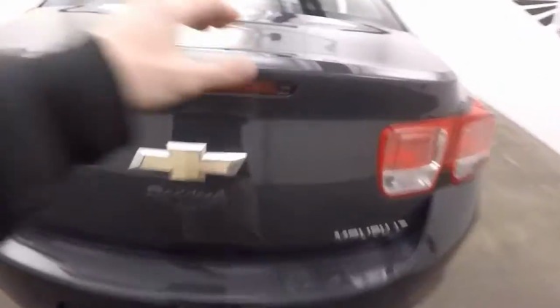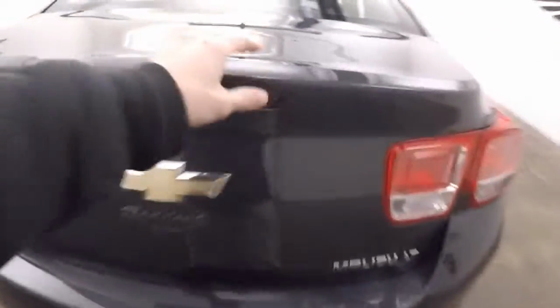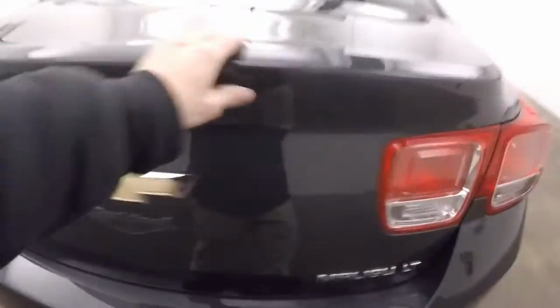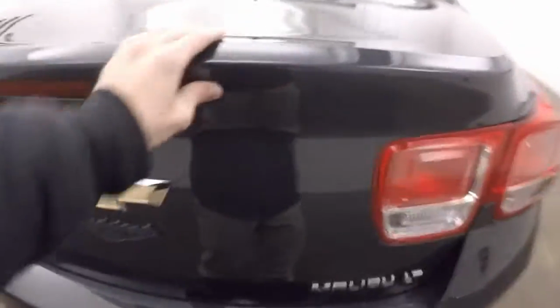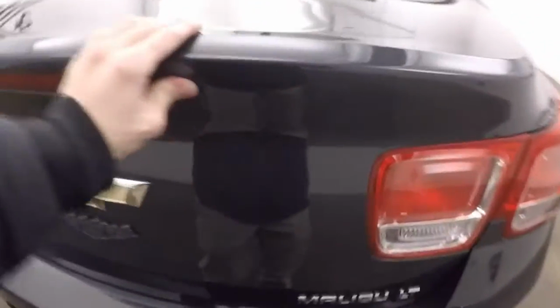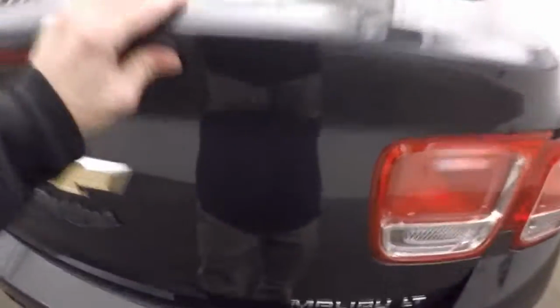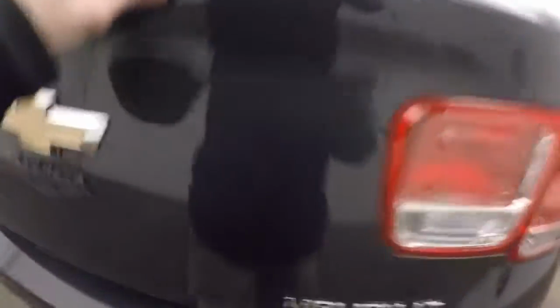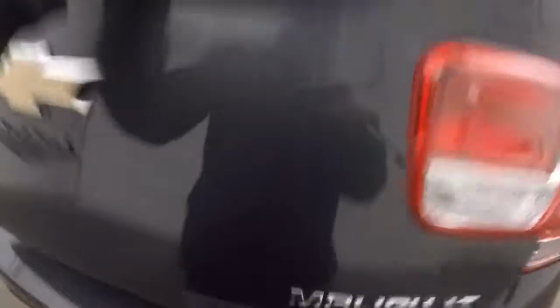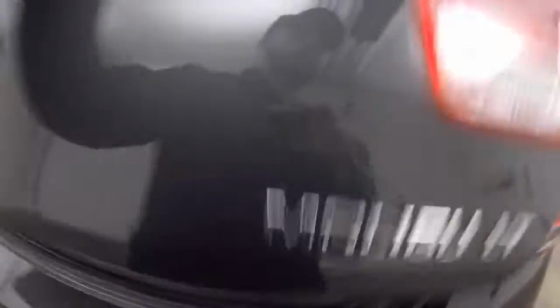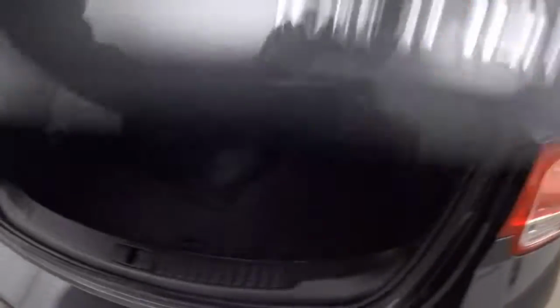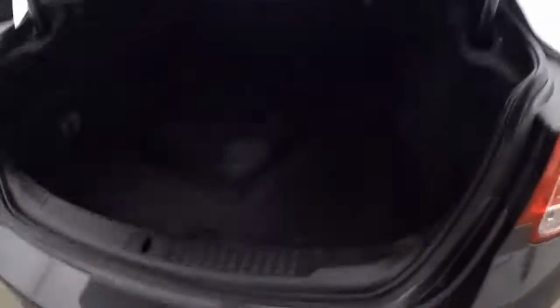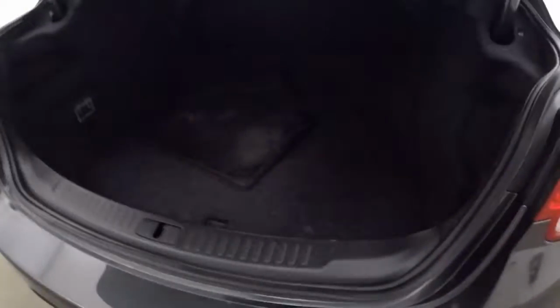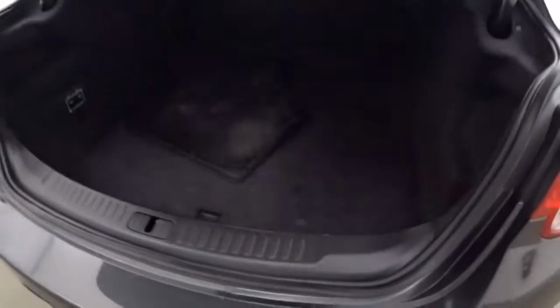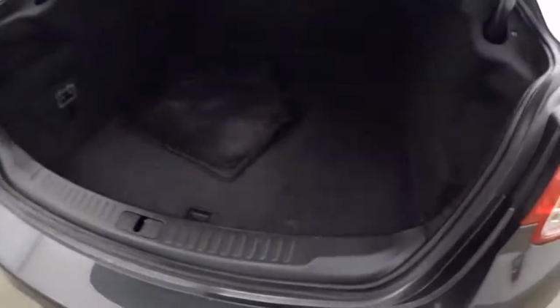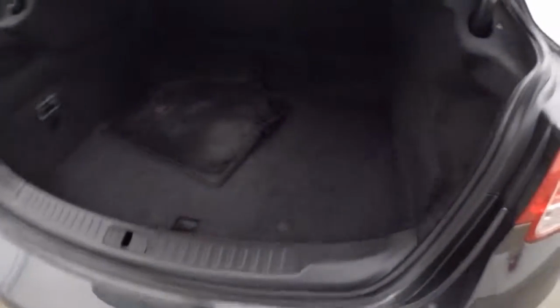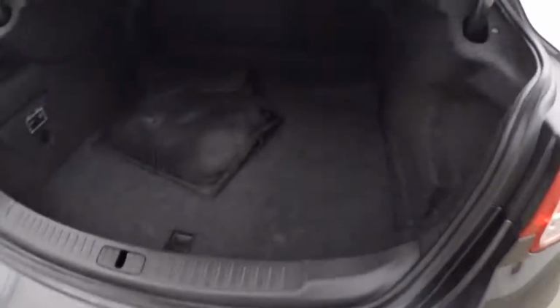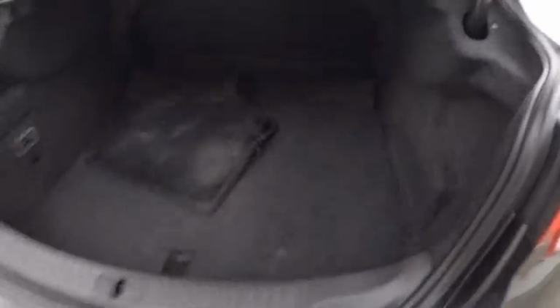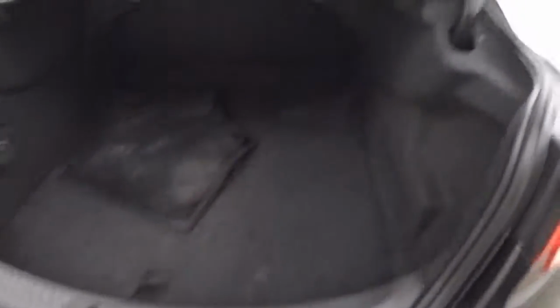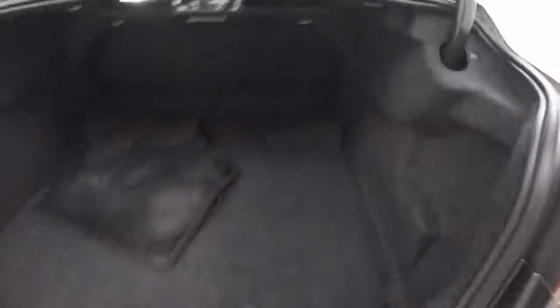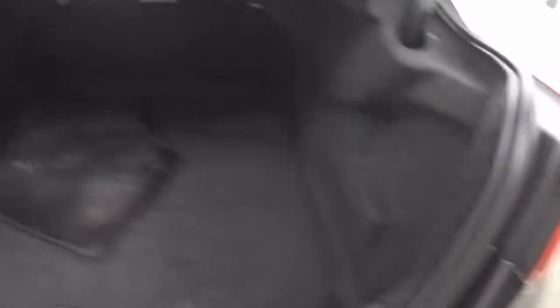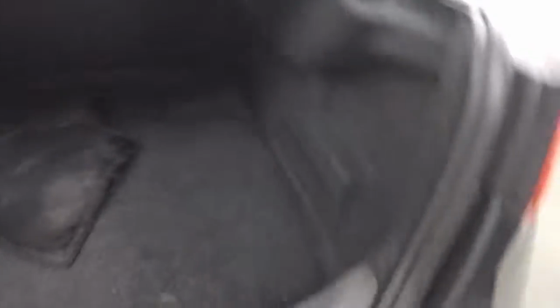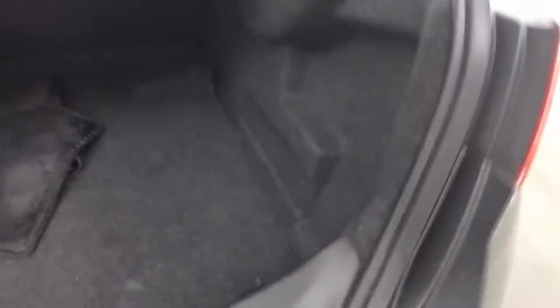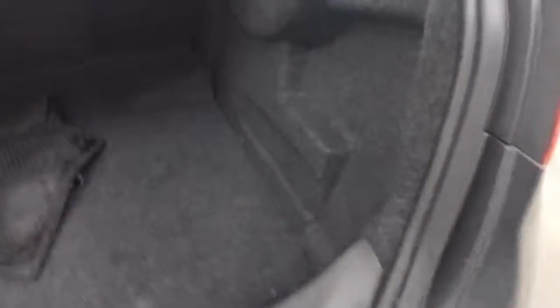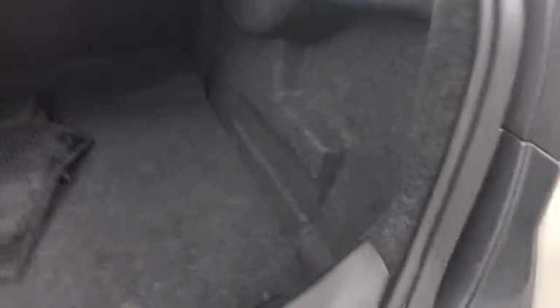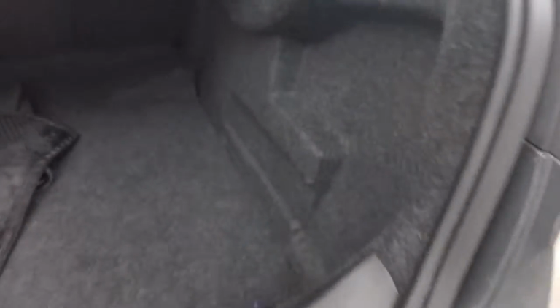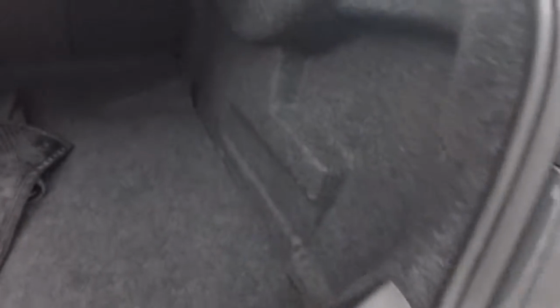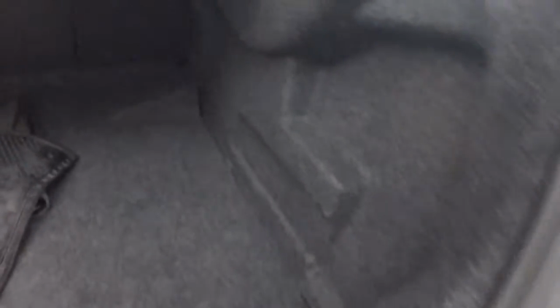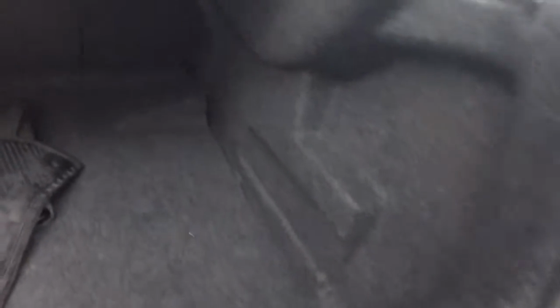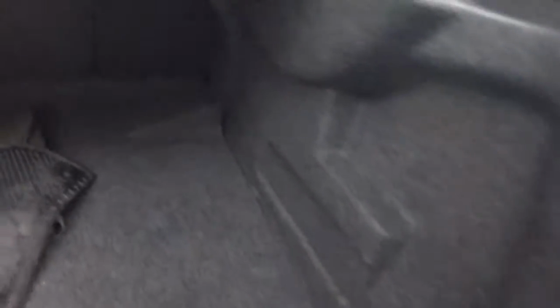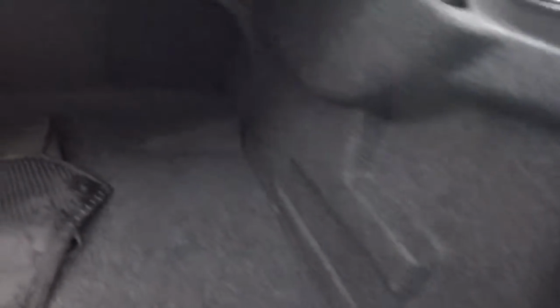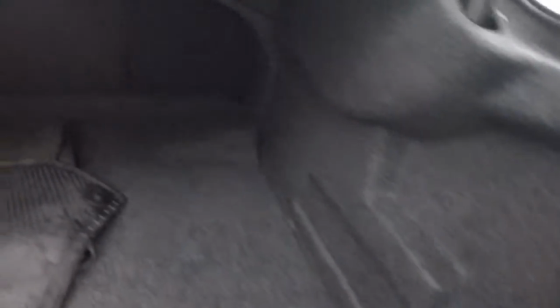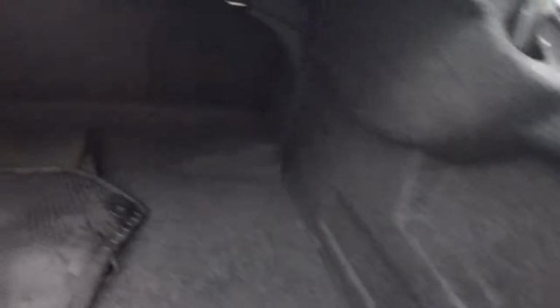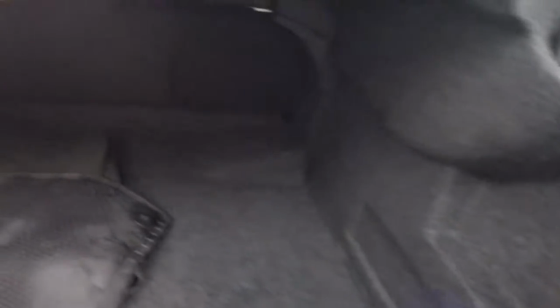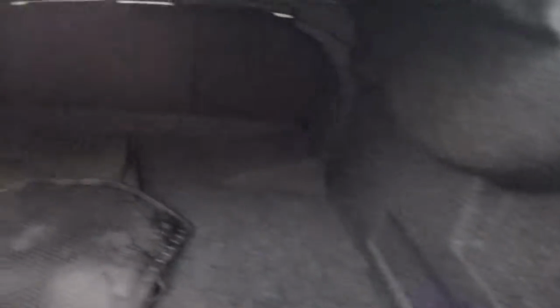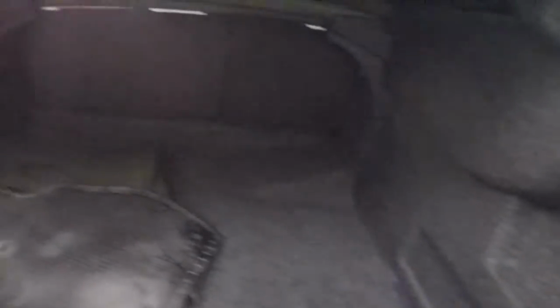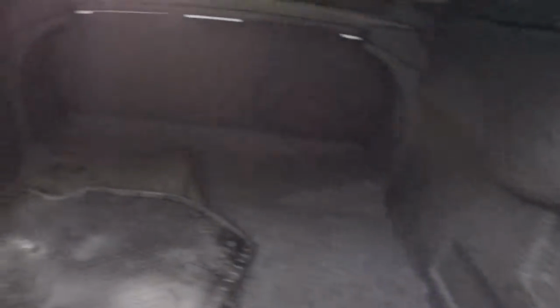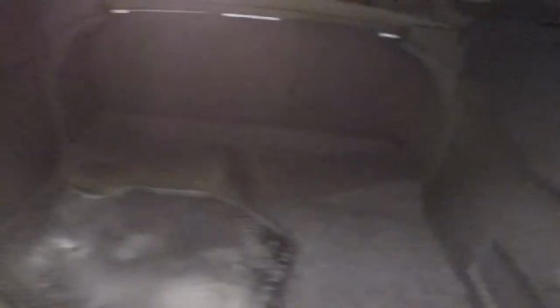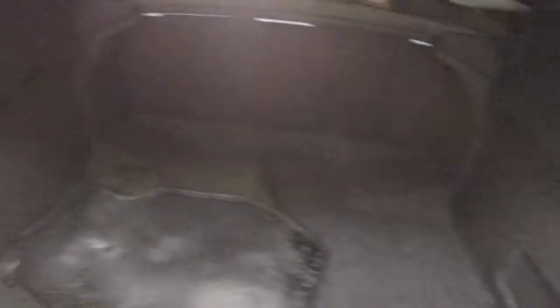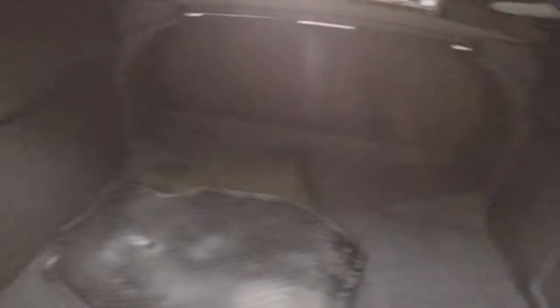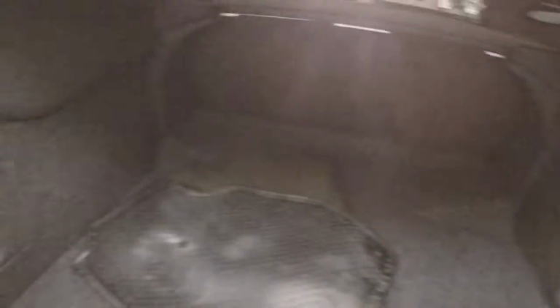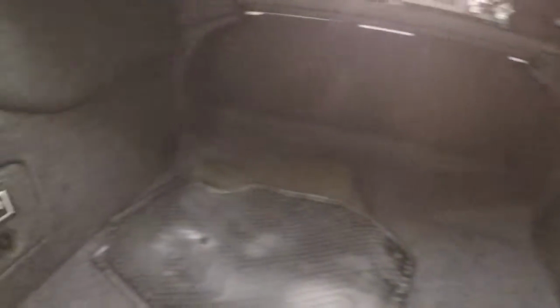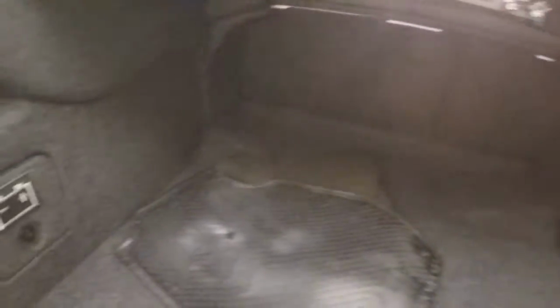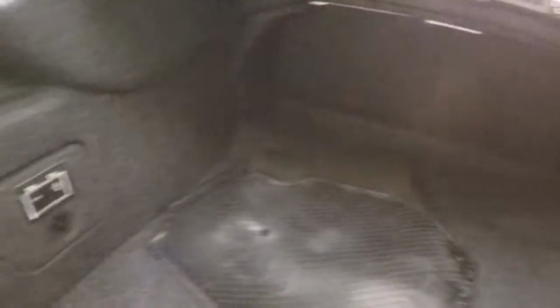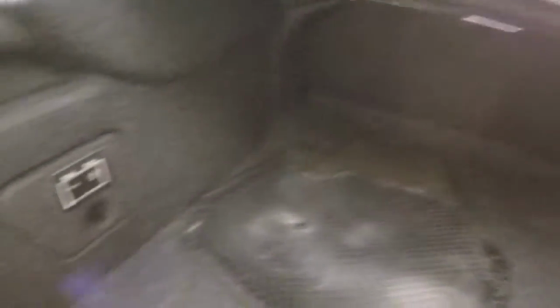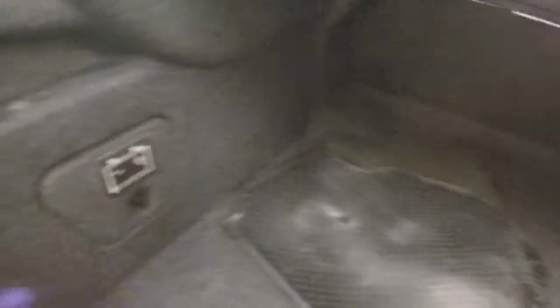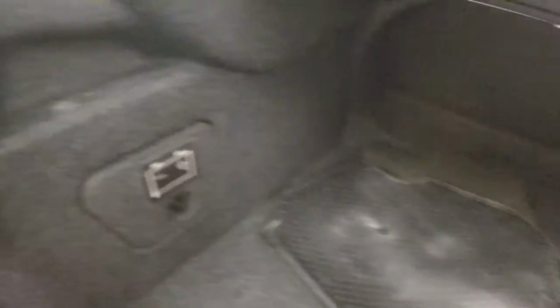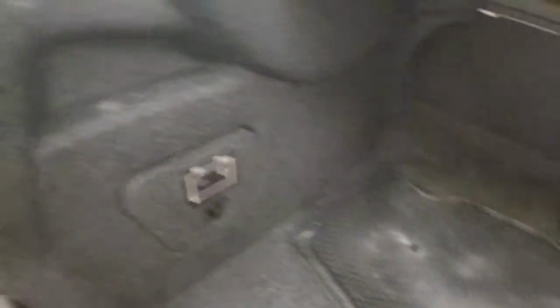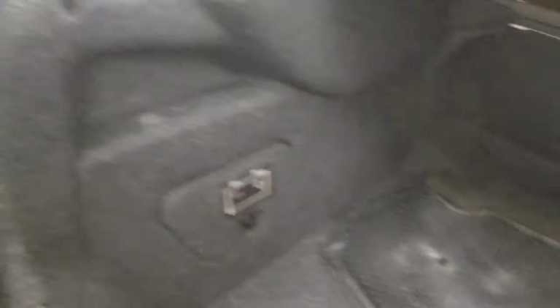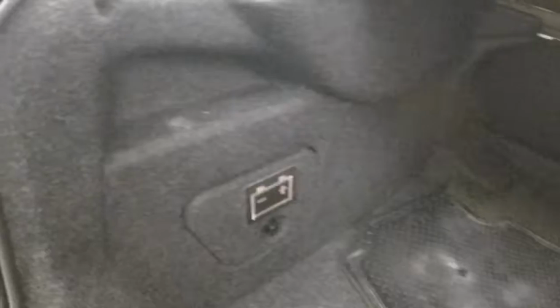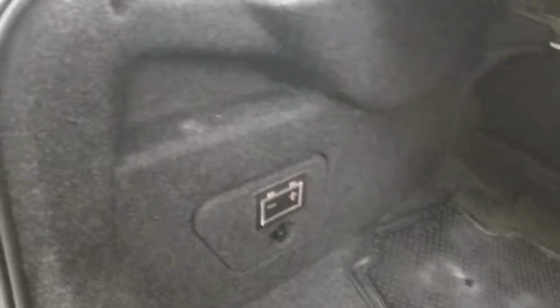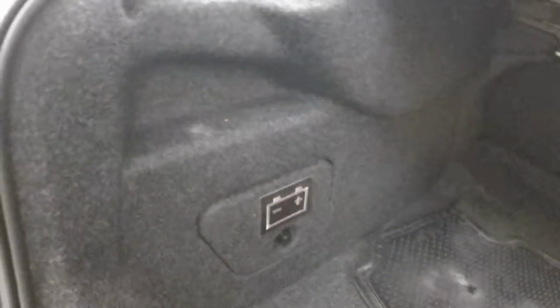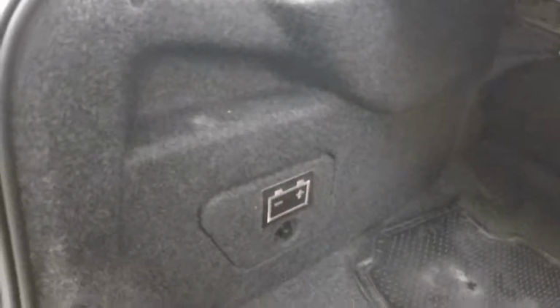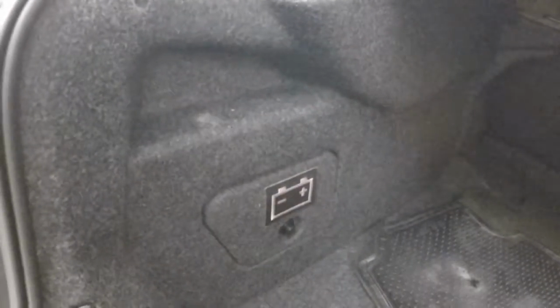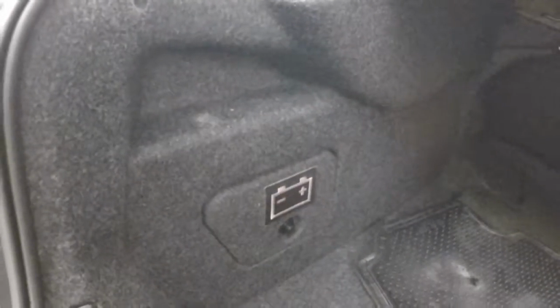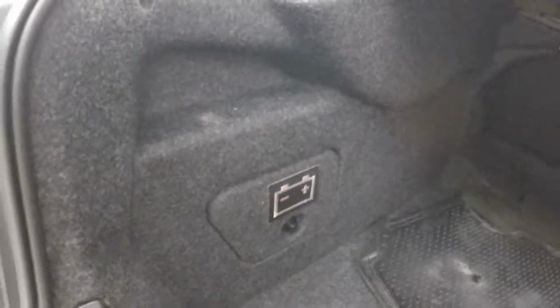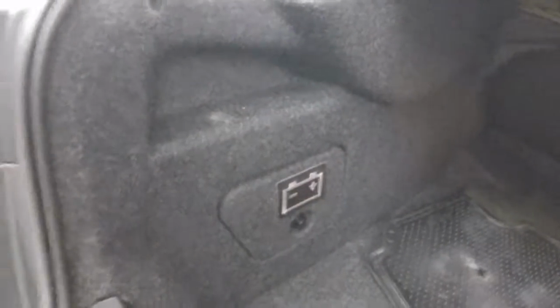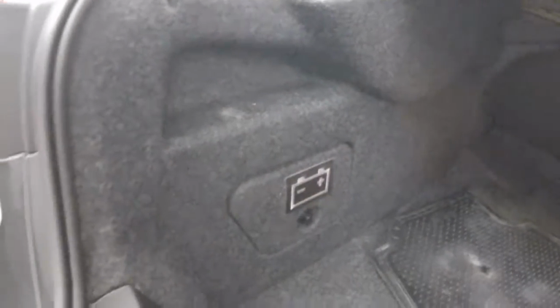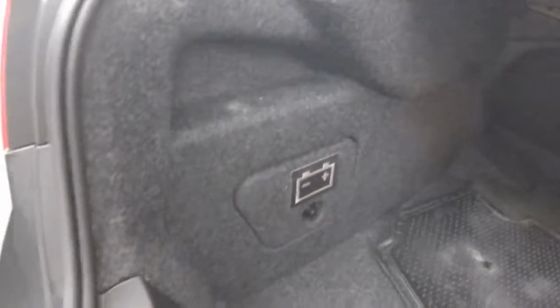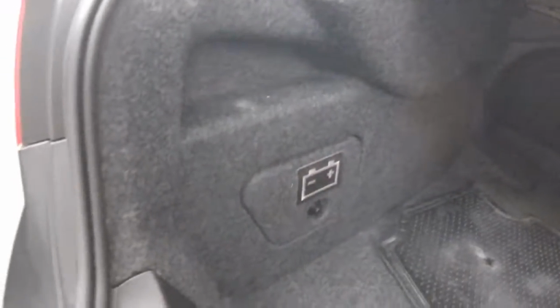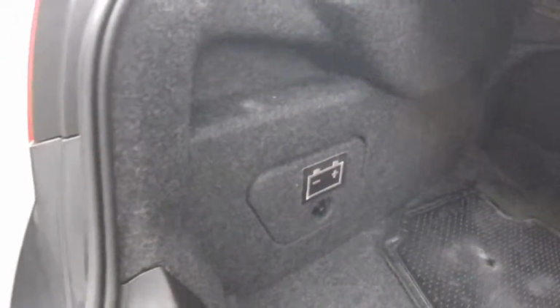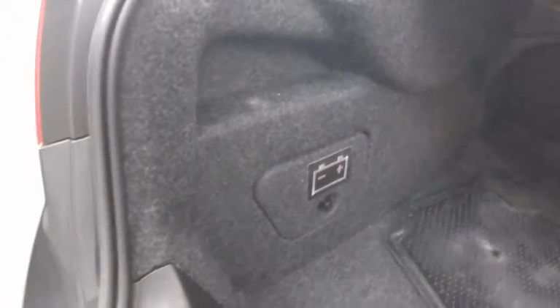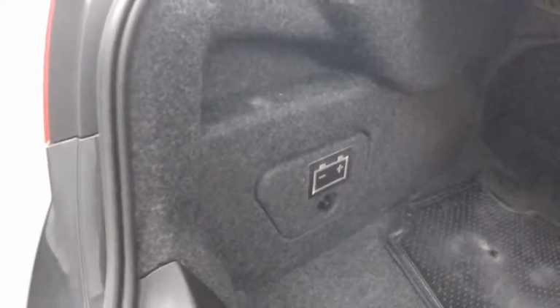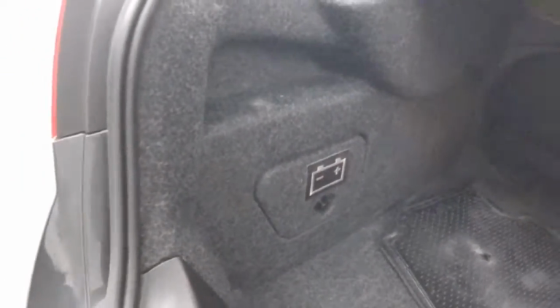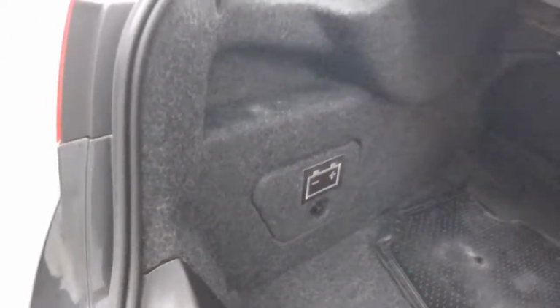Walk around the back here, look inside the trunk. Absolutely tons of space, and access to the battery which is located in the back.